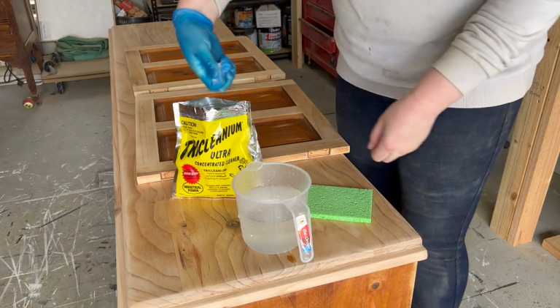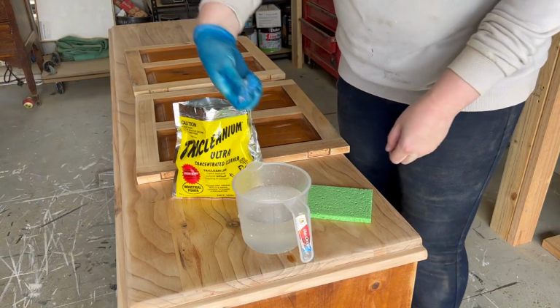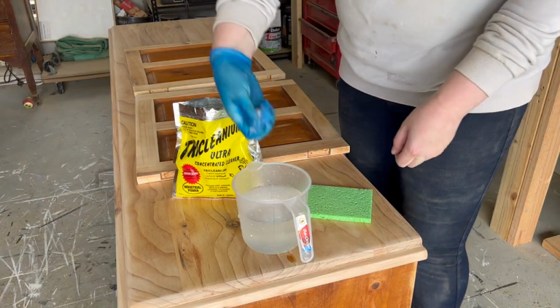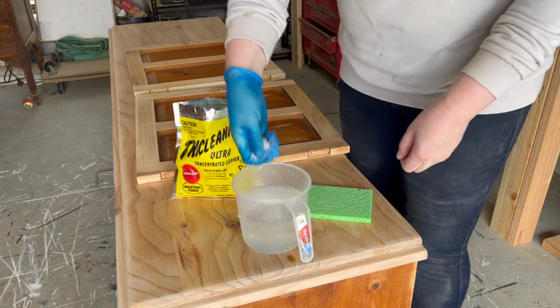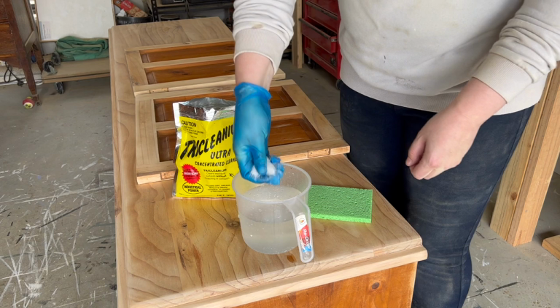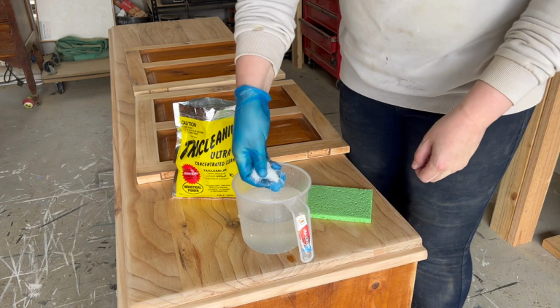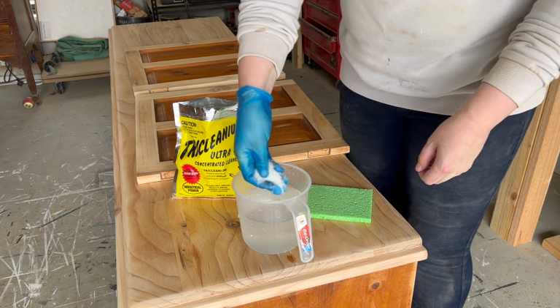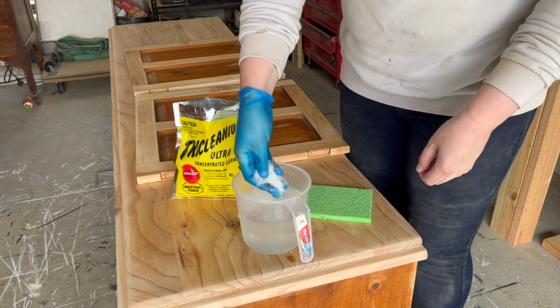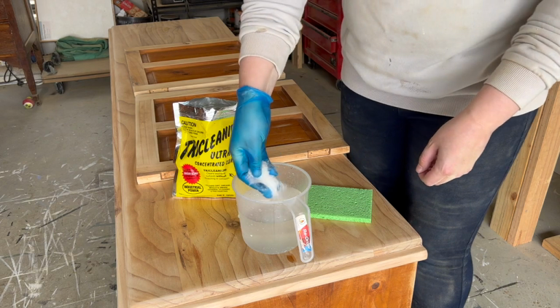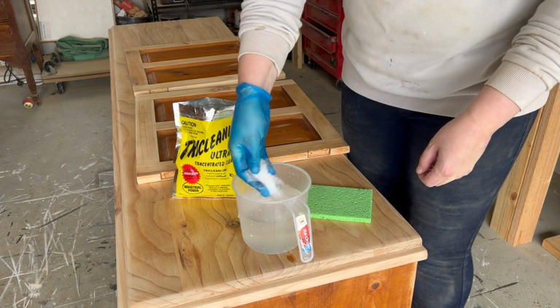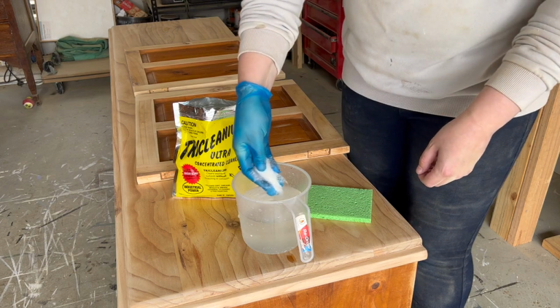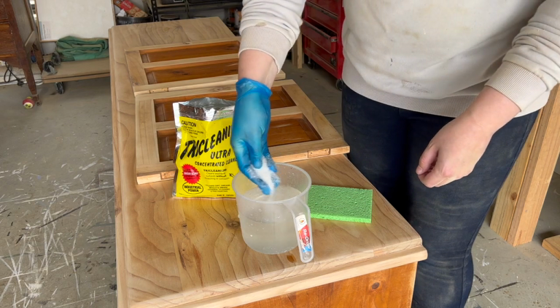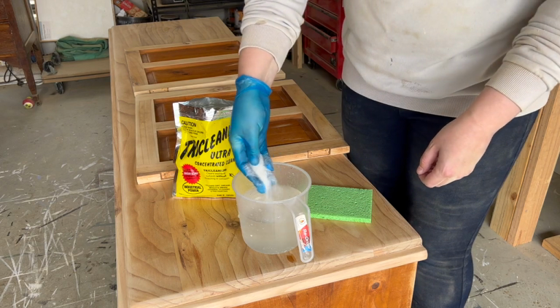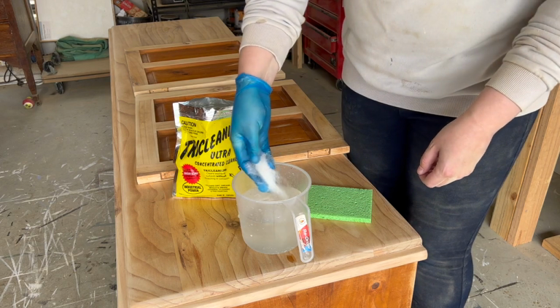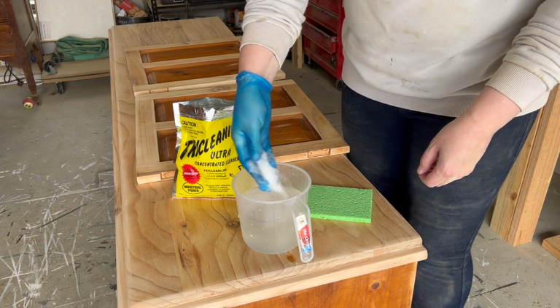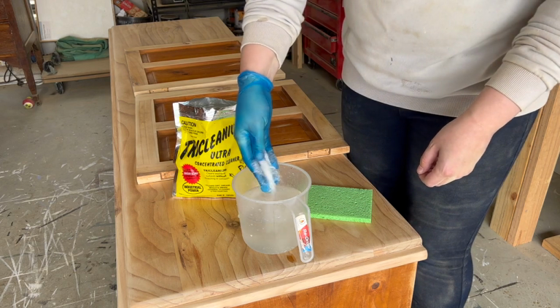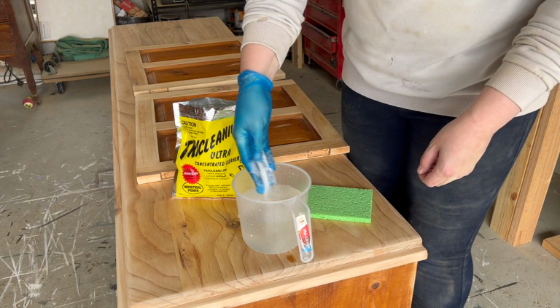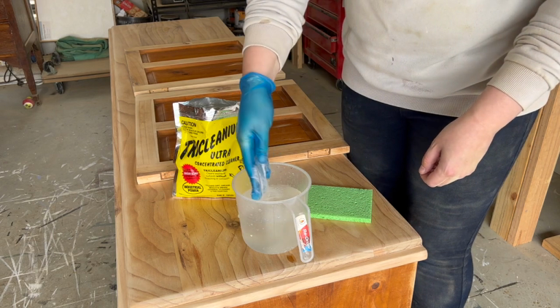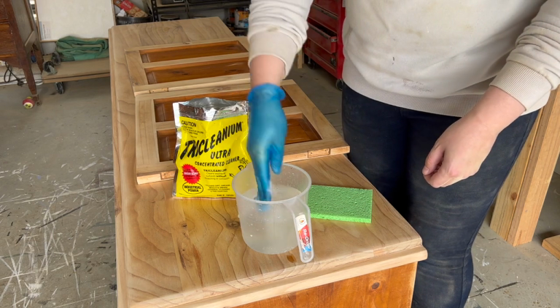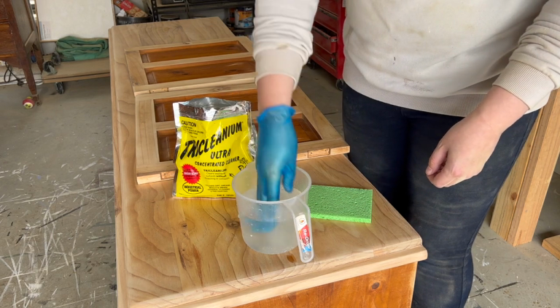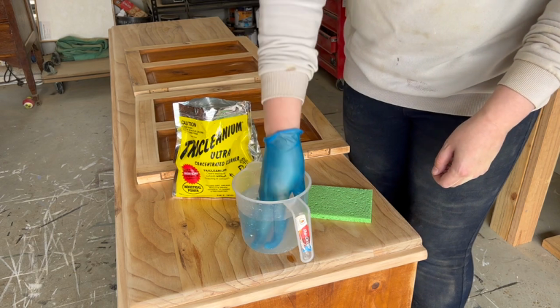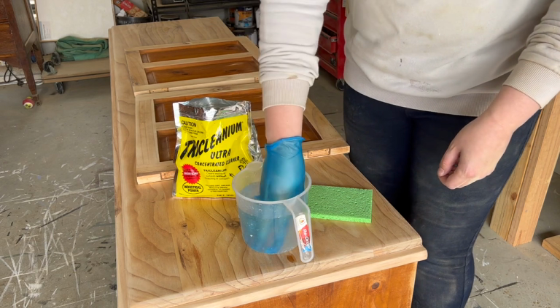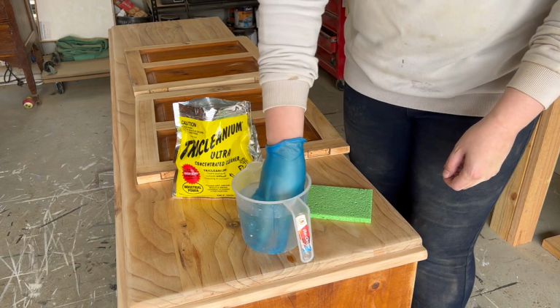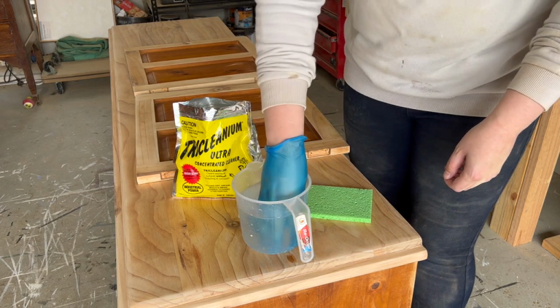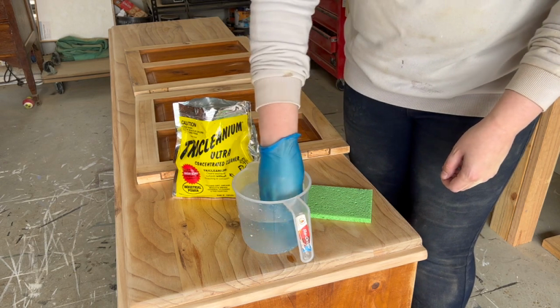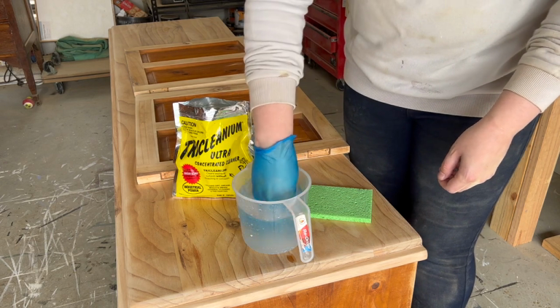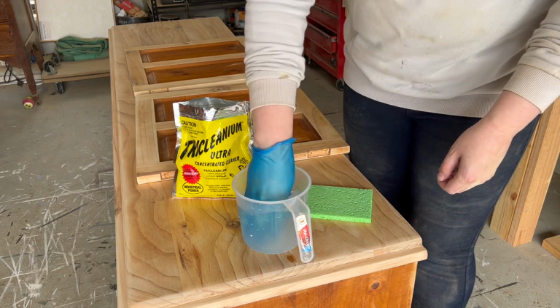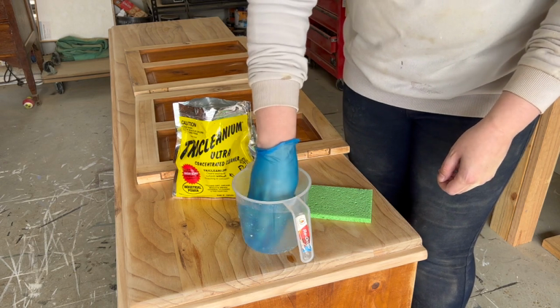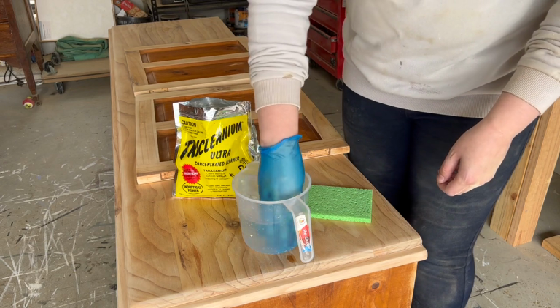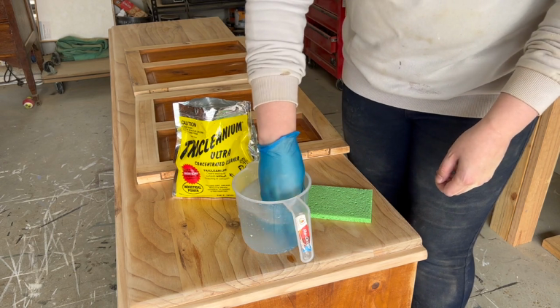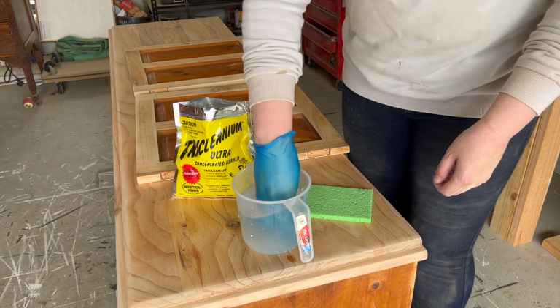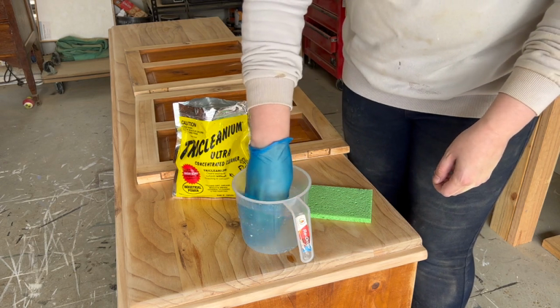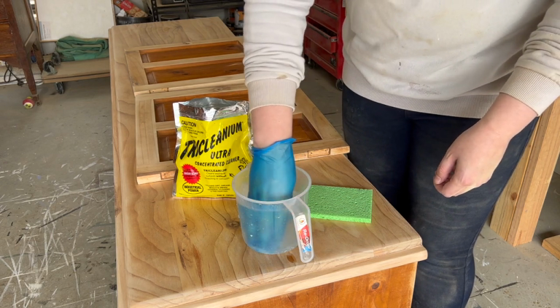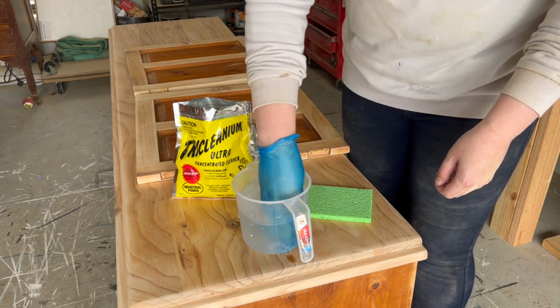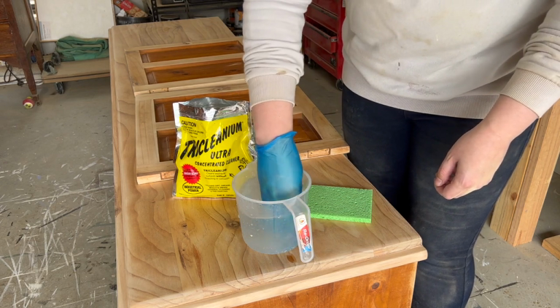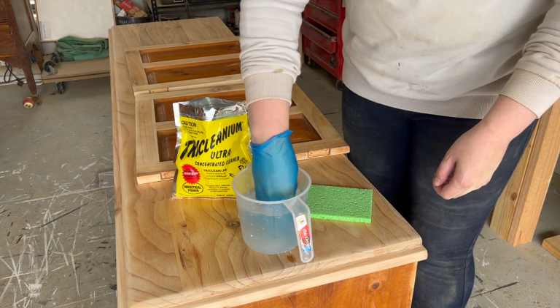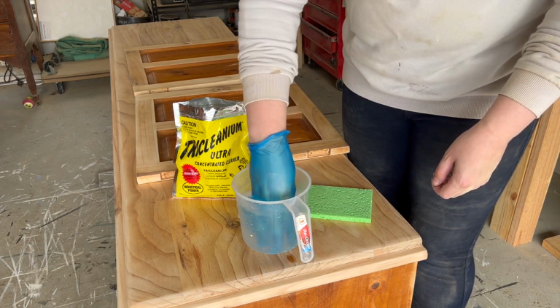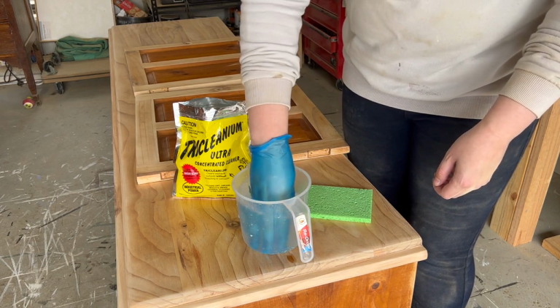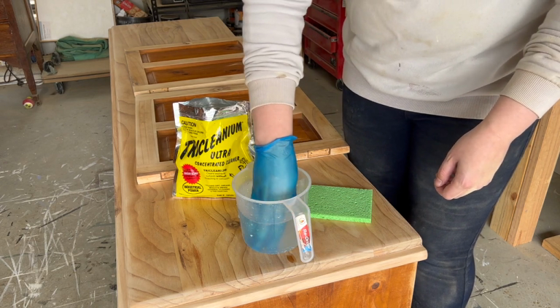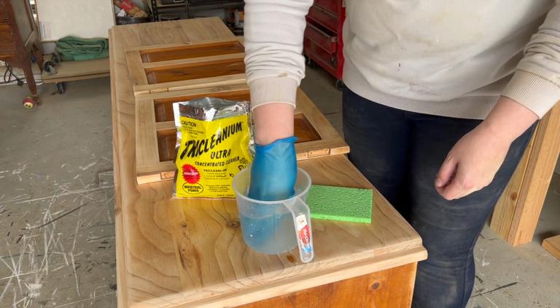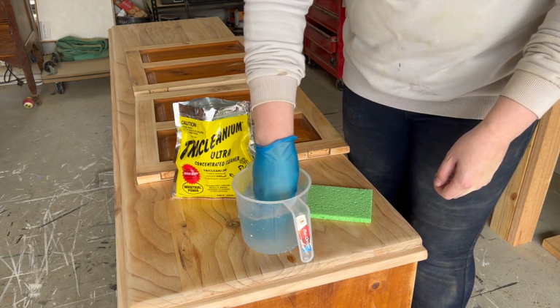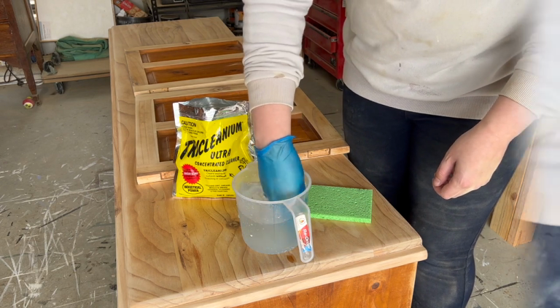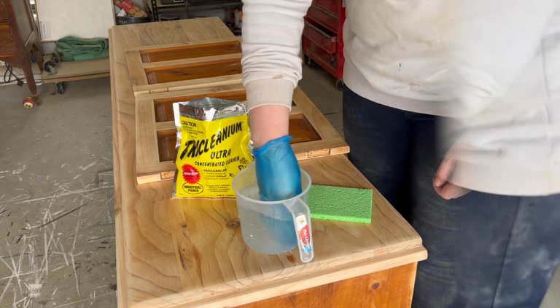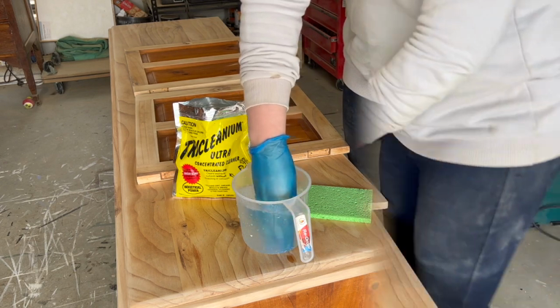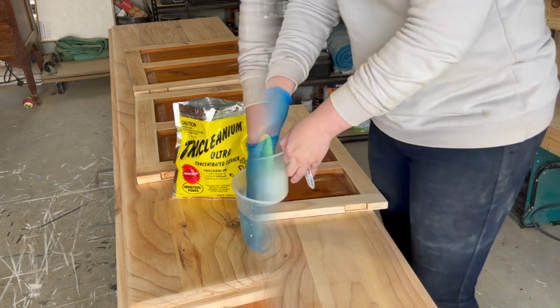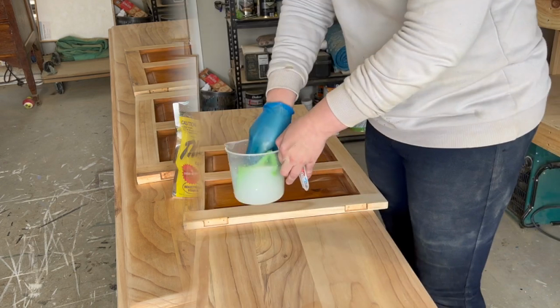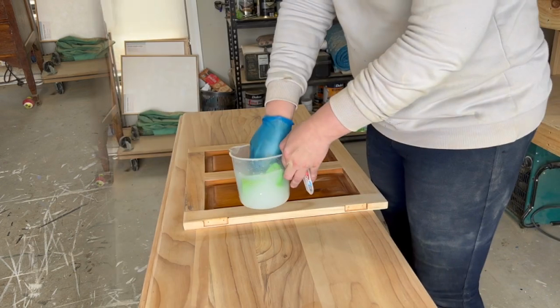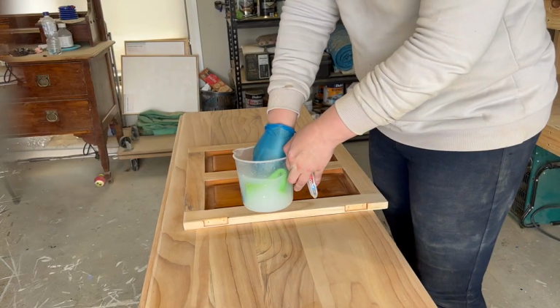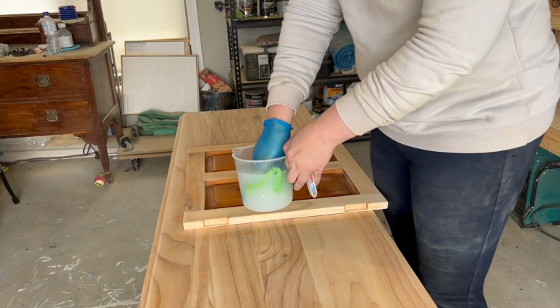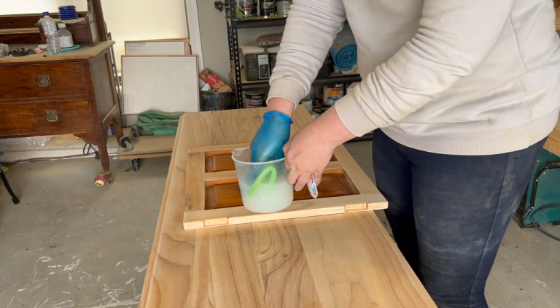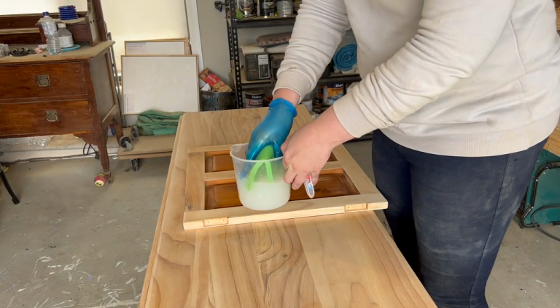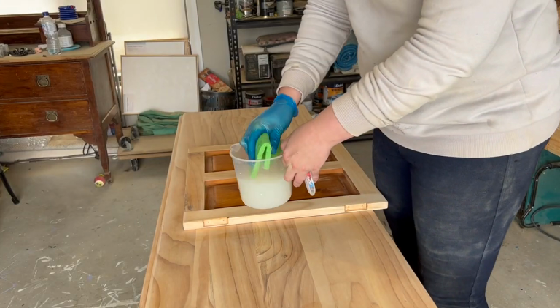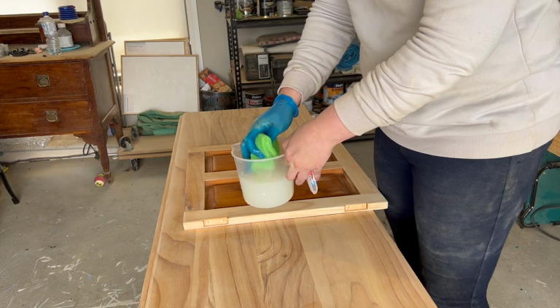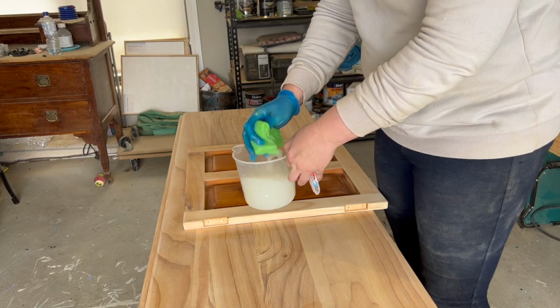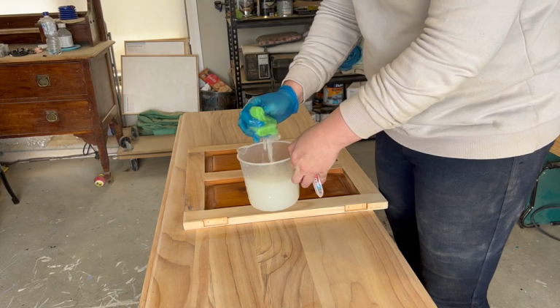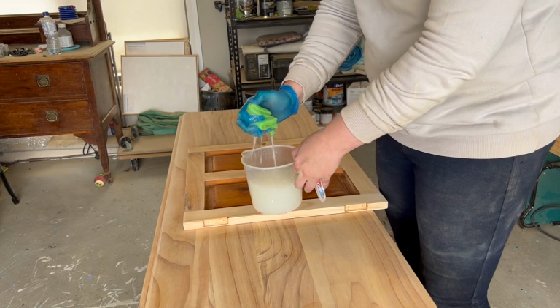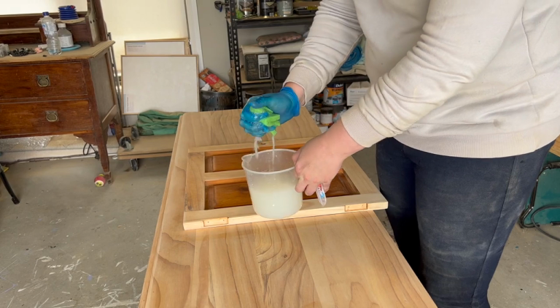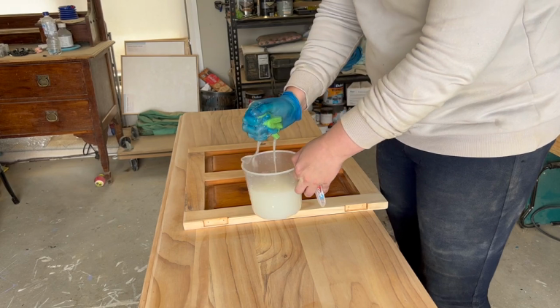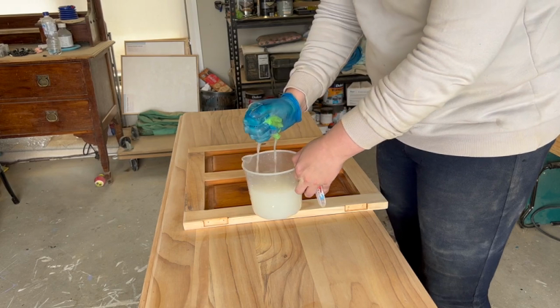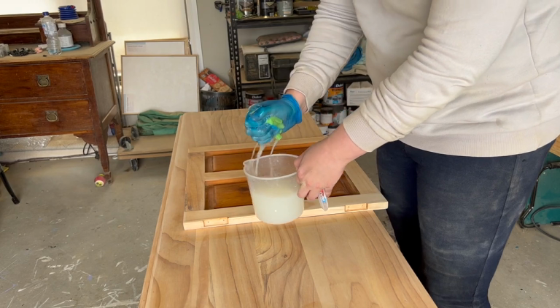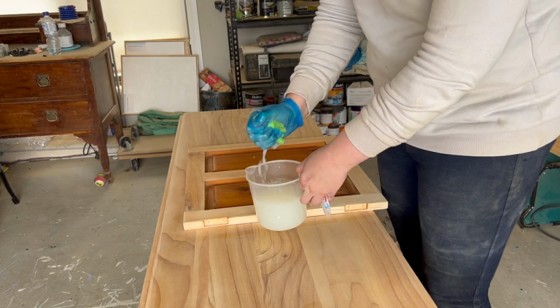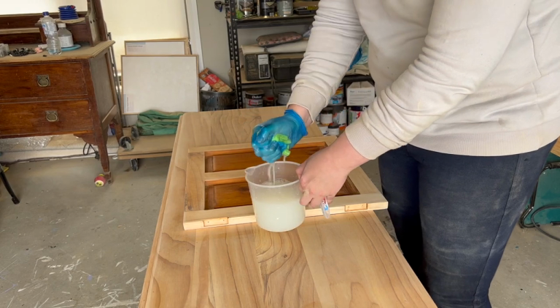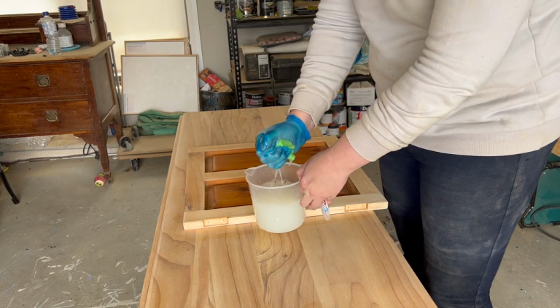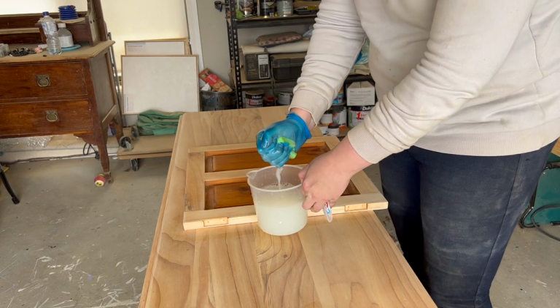Now for a deep clean, I grabbed out a degreaser, mixed it up with water, and then applied that to the whole piece, cleaning it thoroughly.